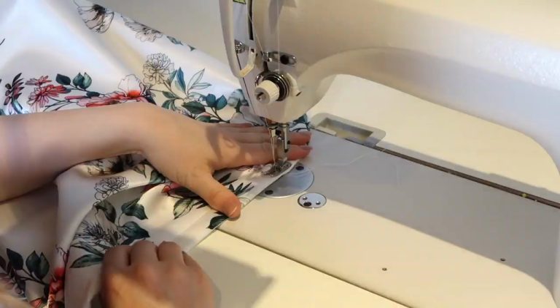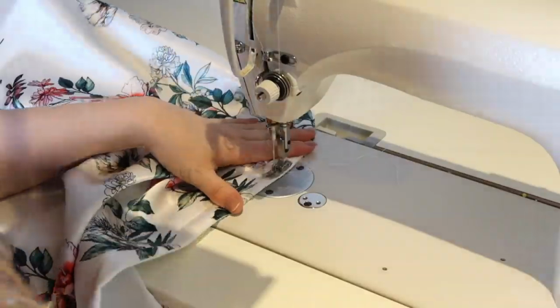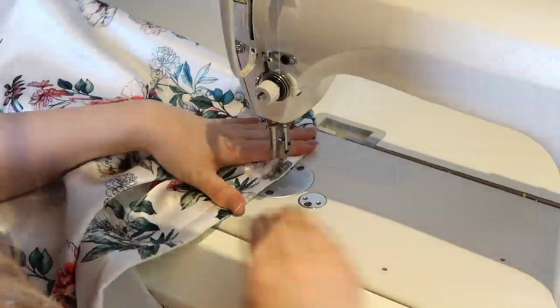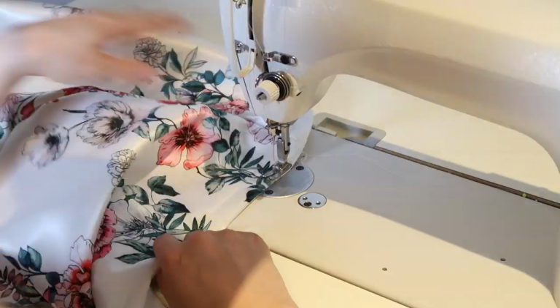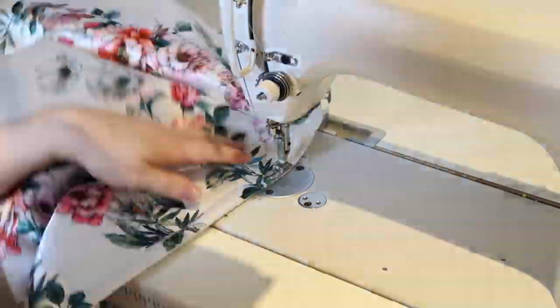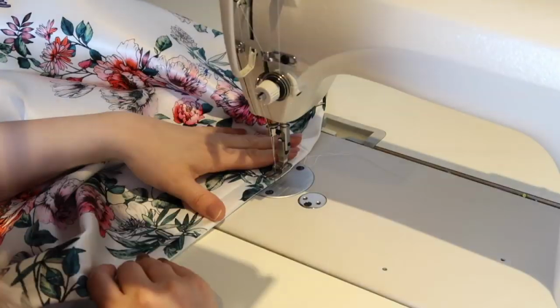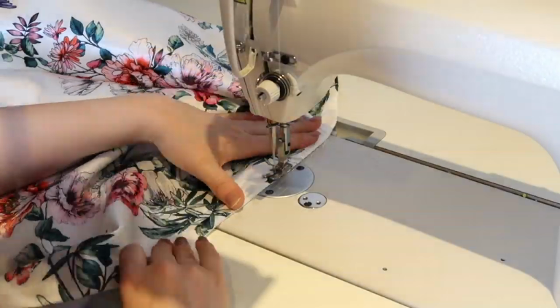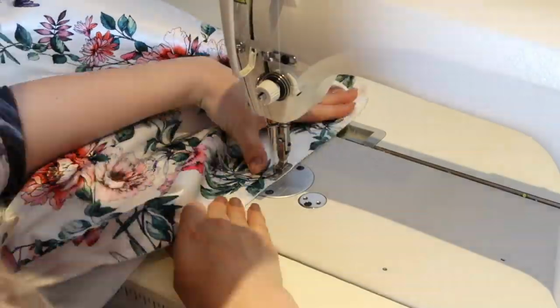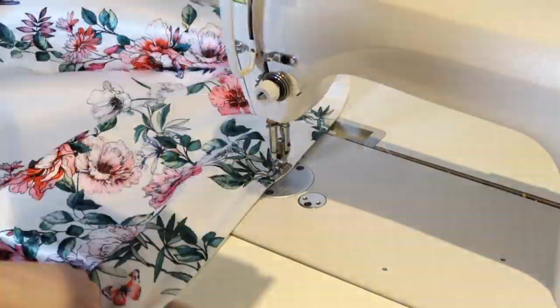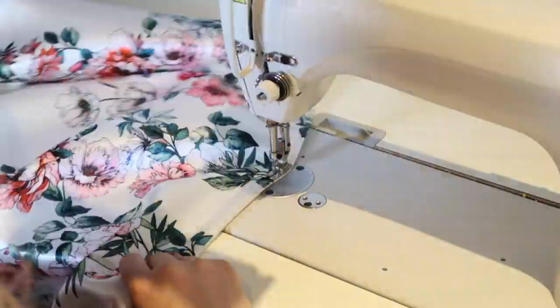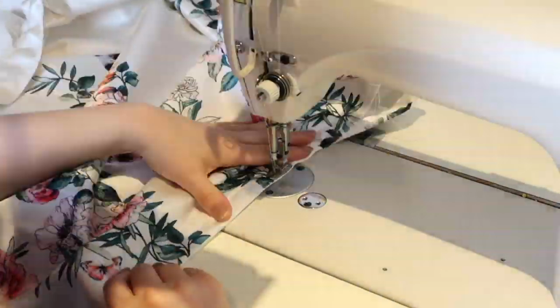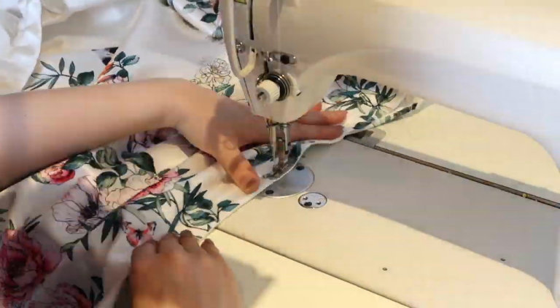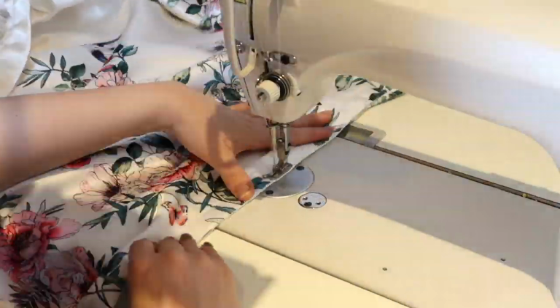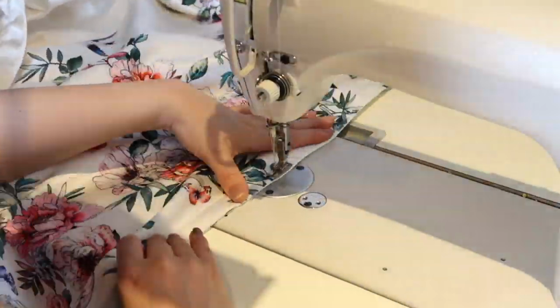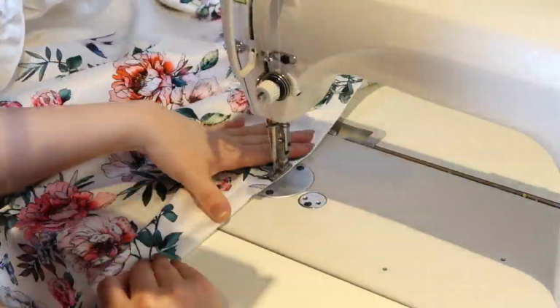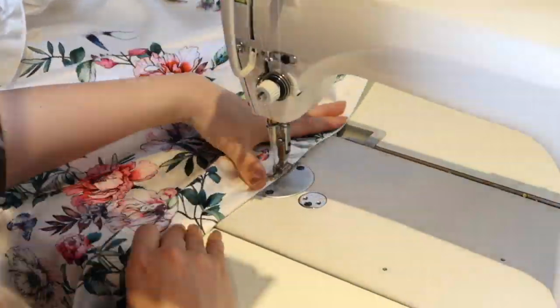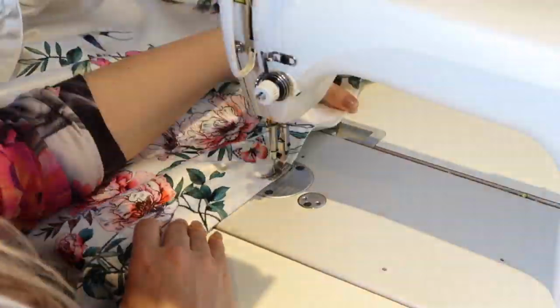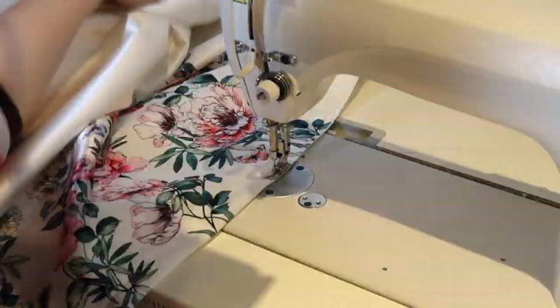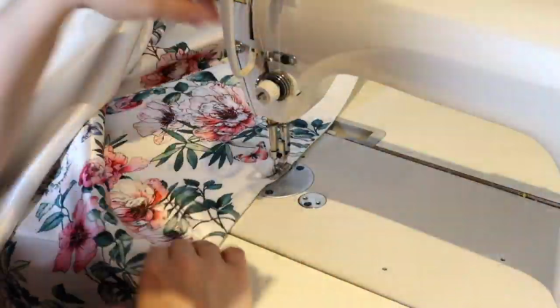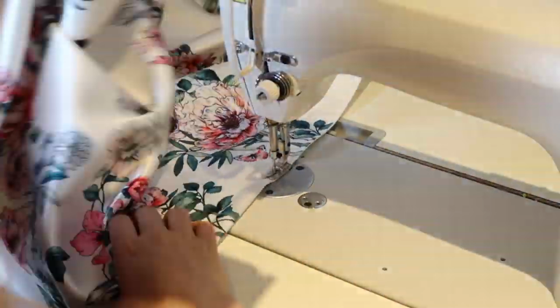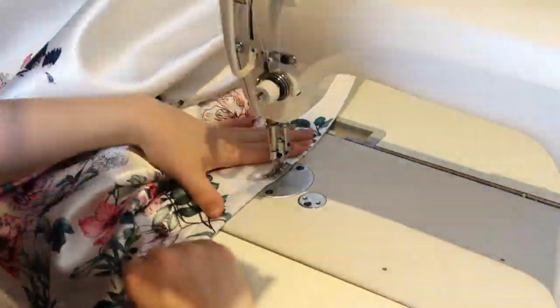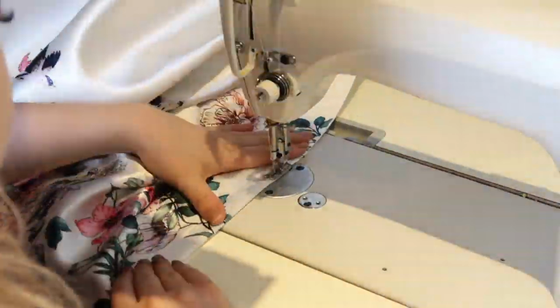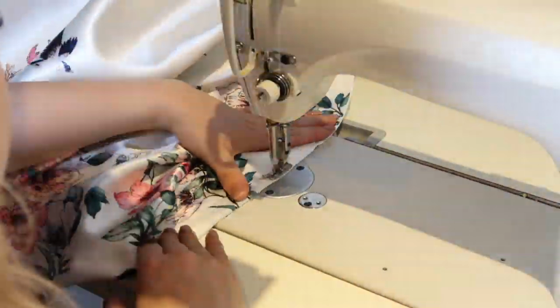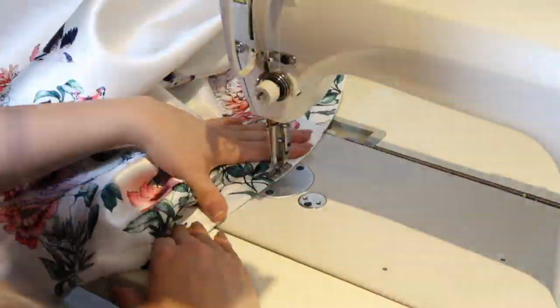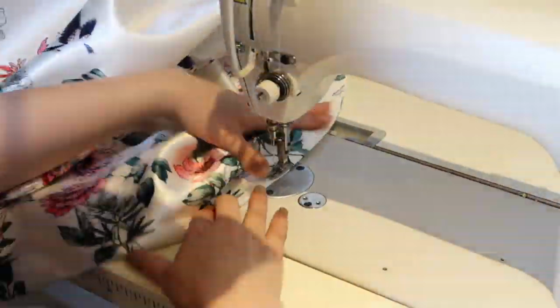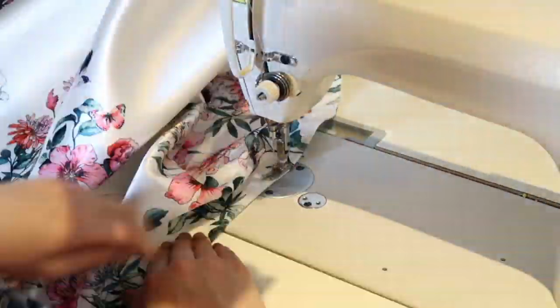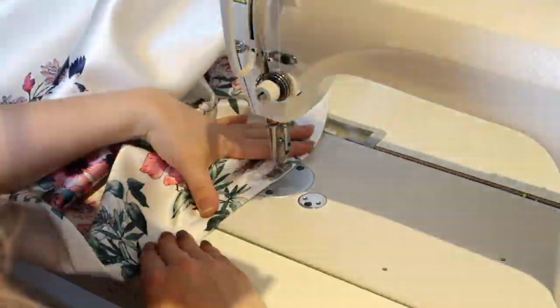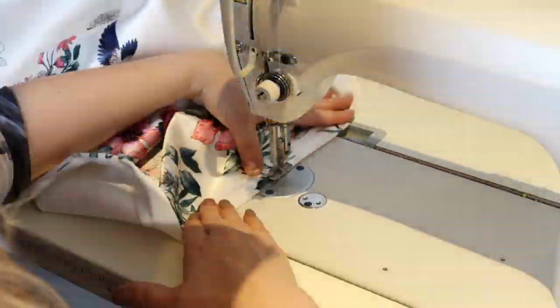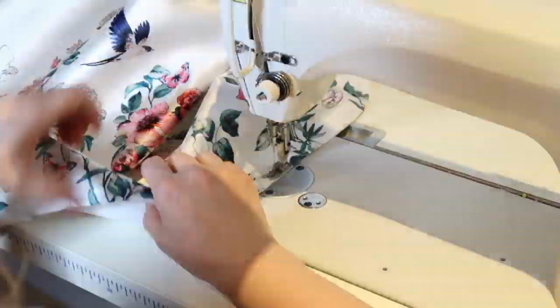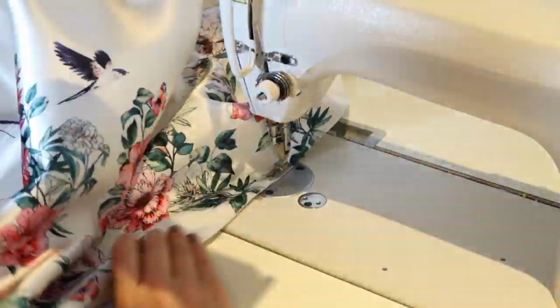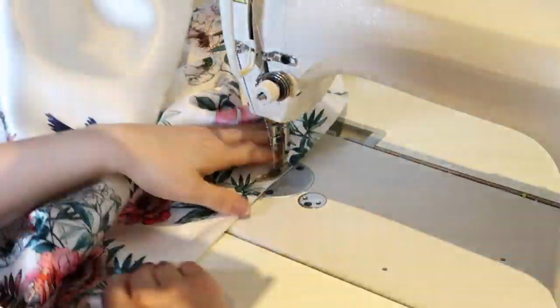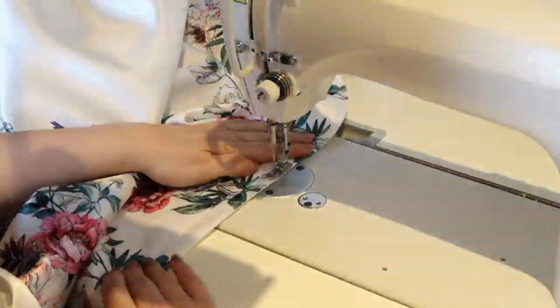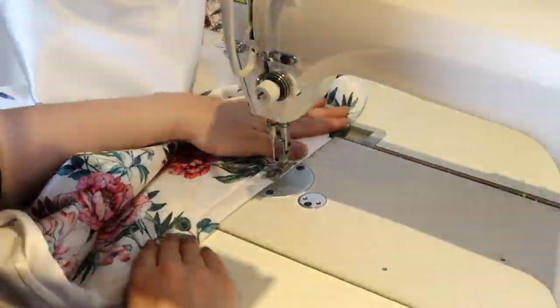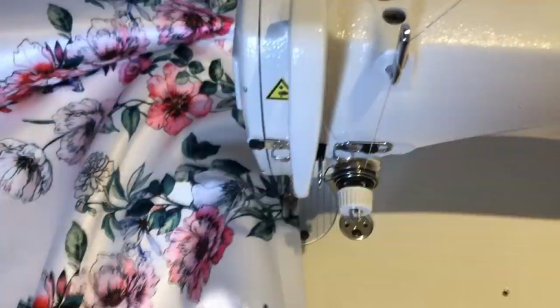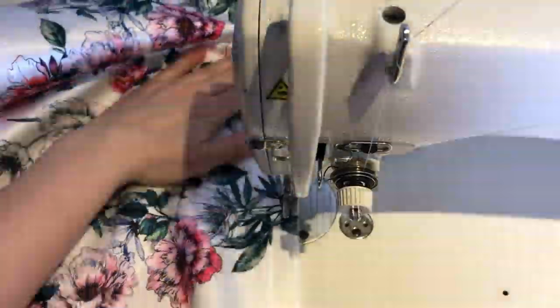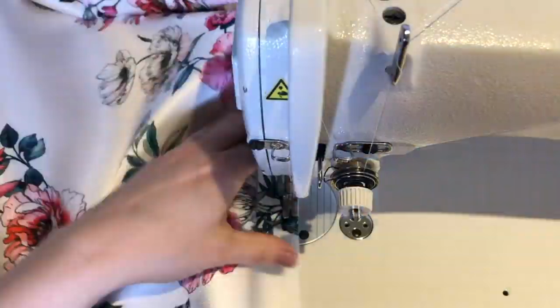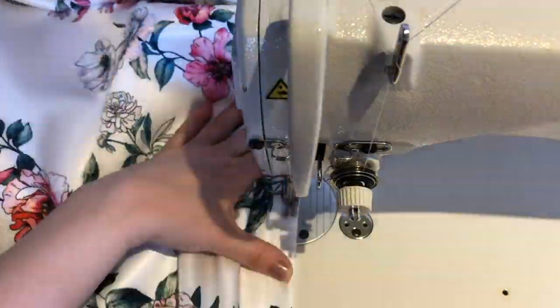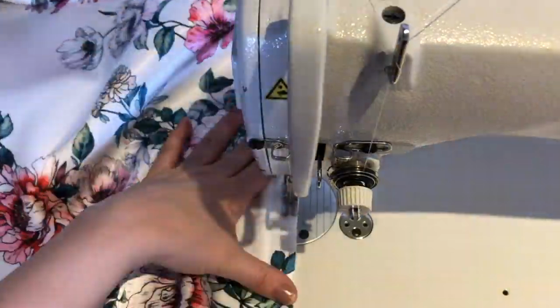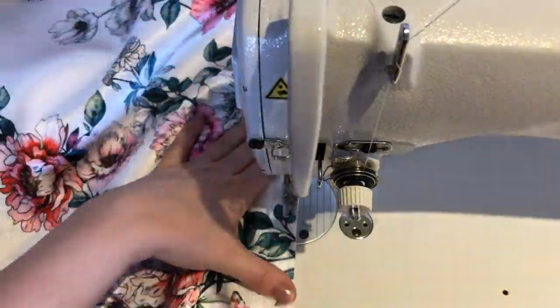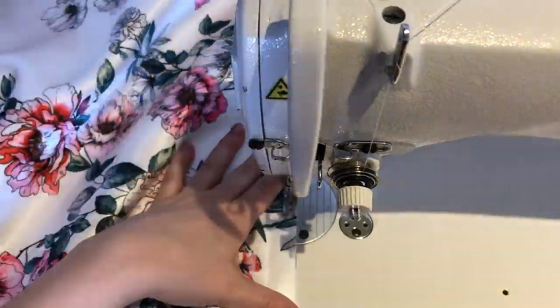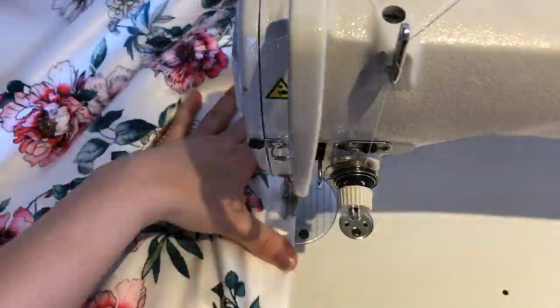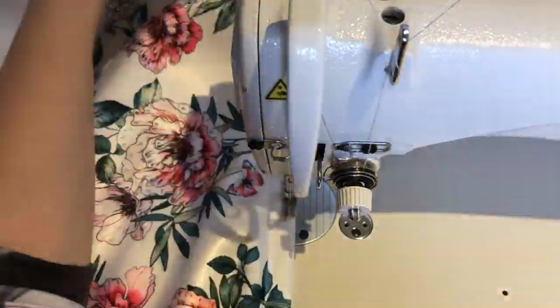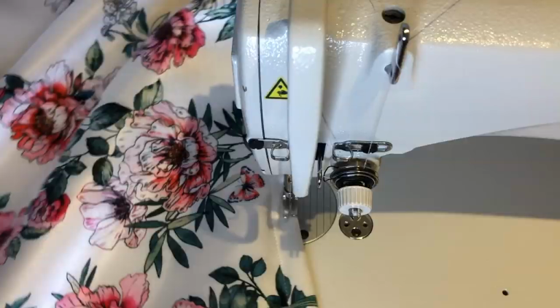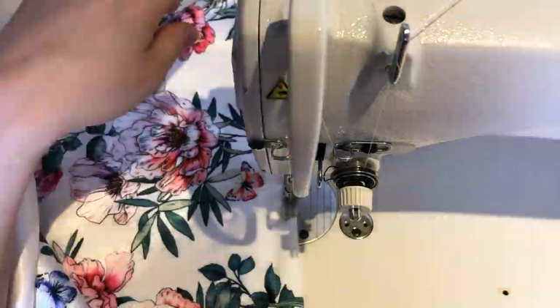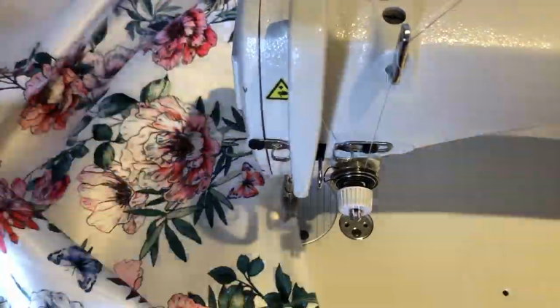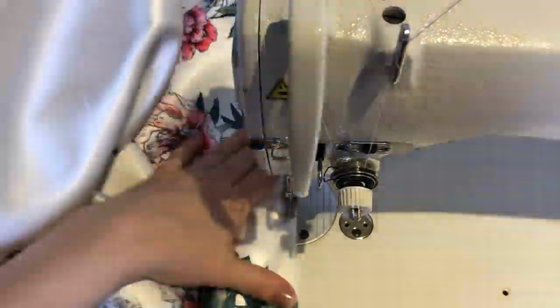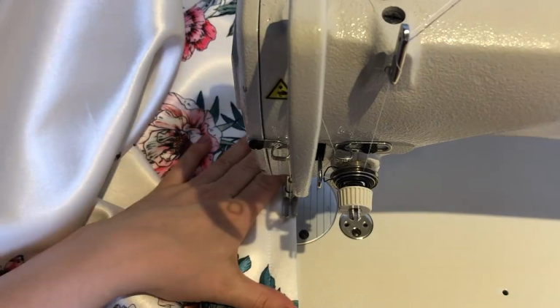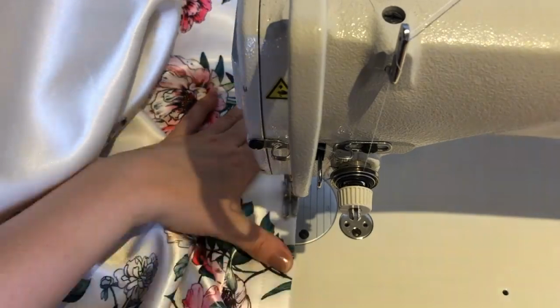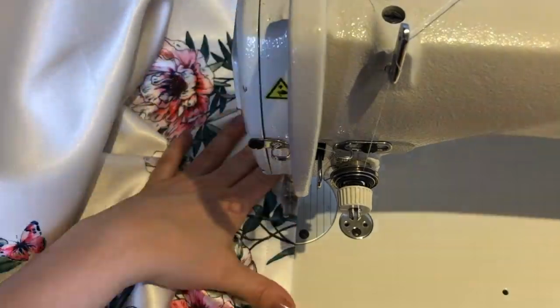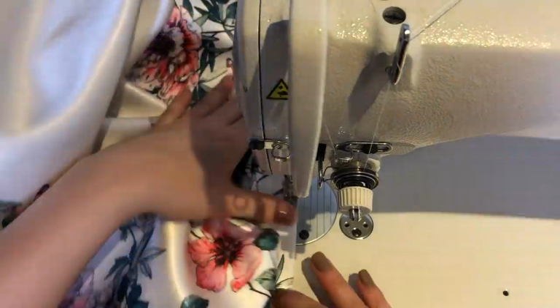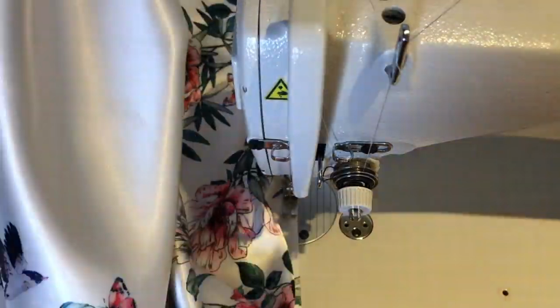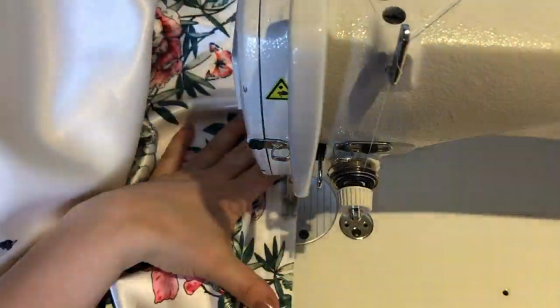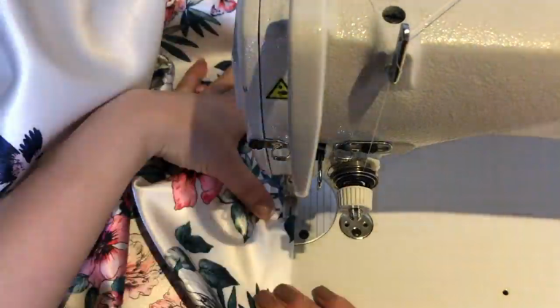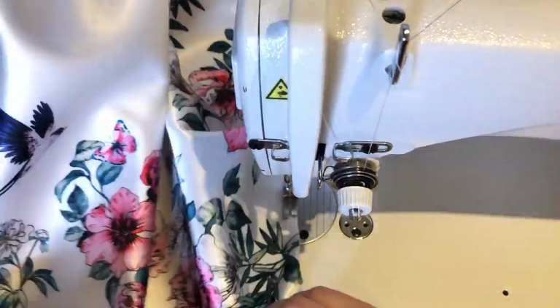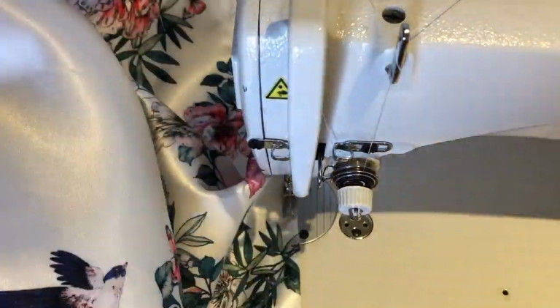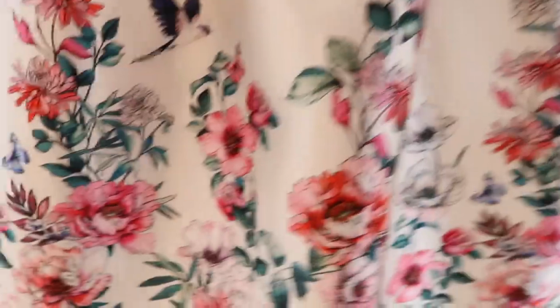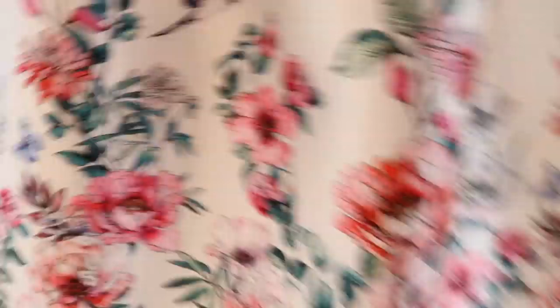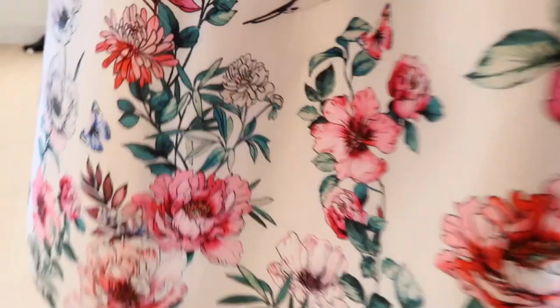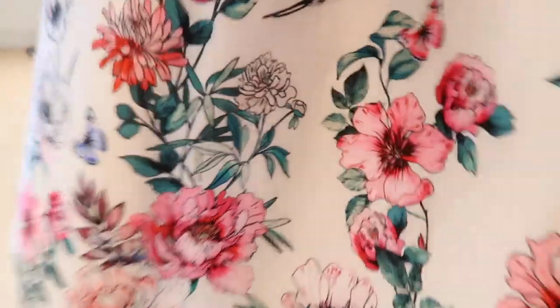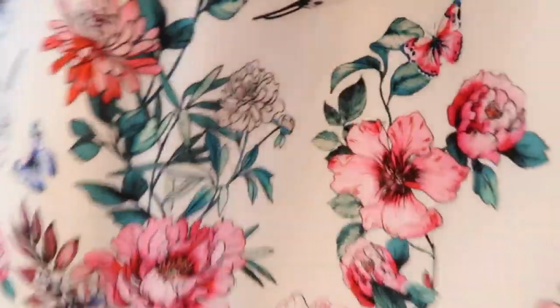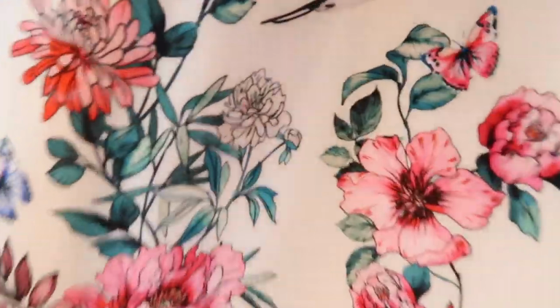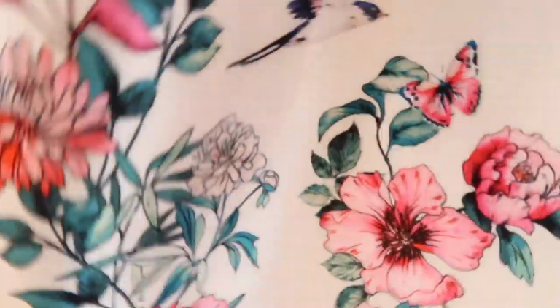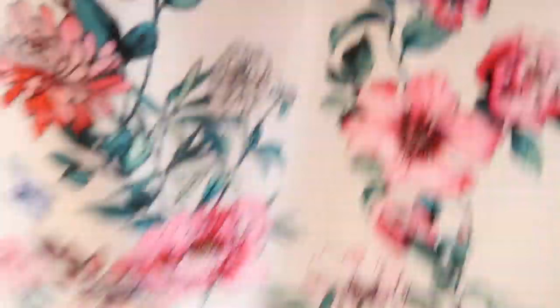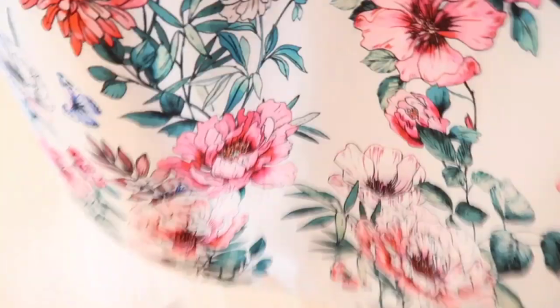That's it really — this skirt is ready, guys! Not difficult, is it? I wish everybody all the best. Bye bye!